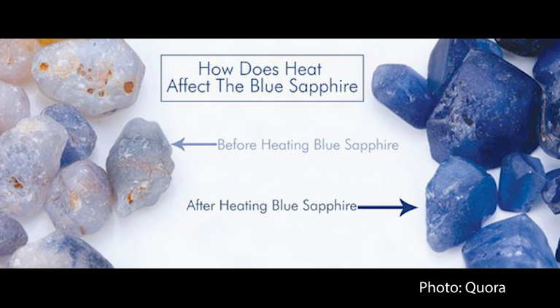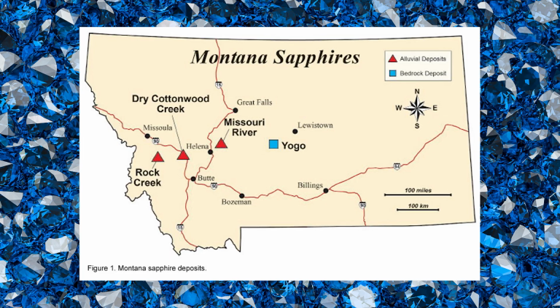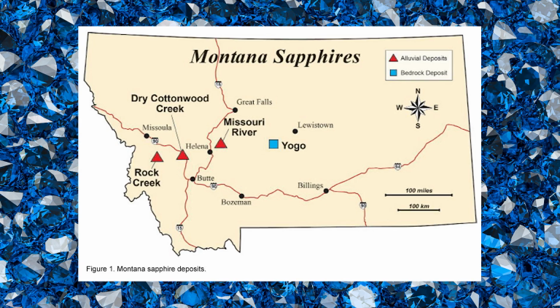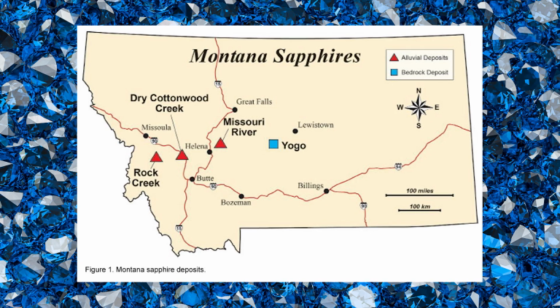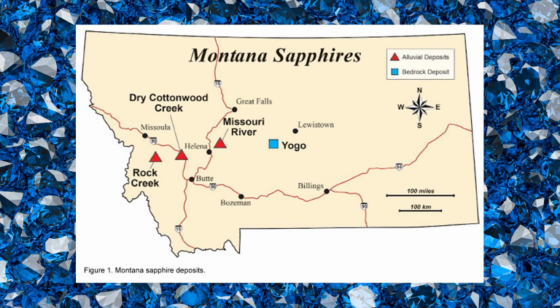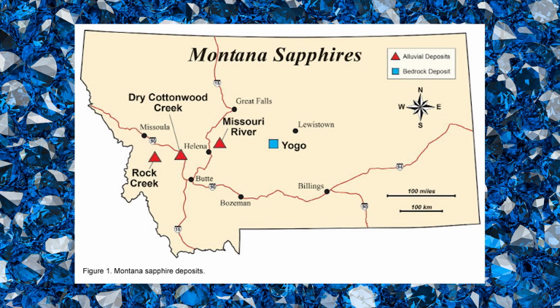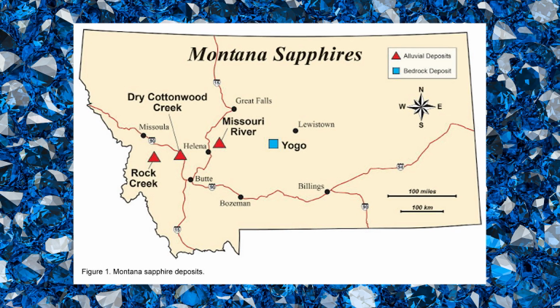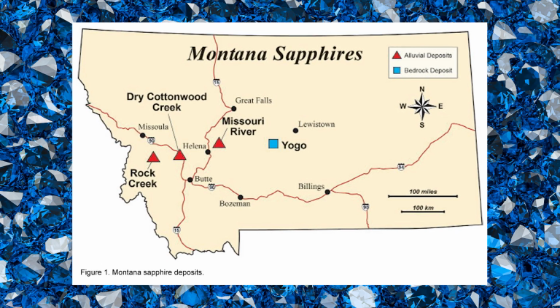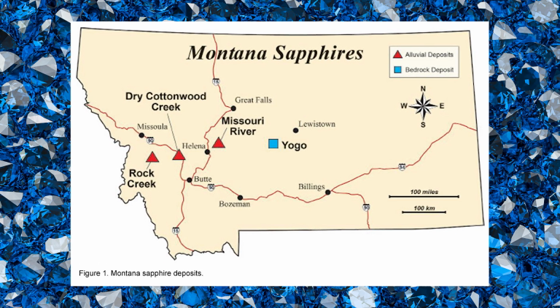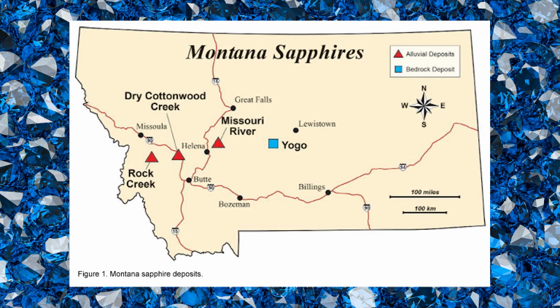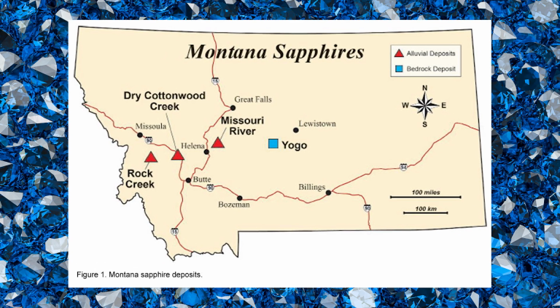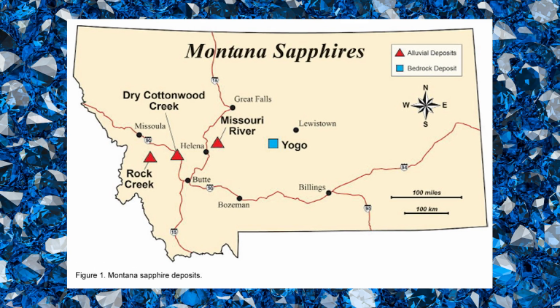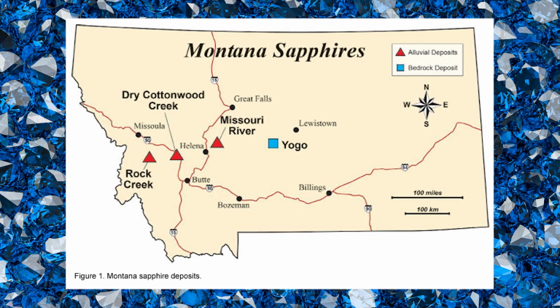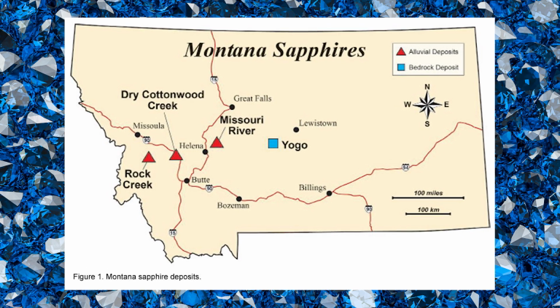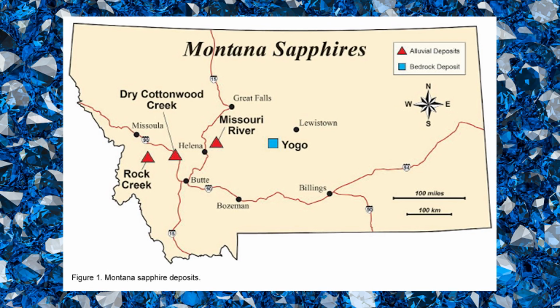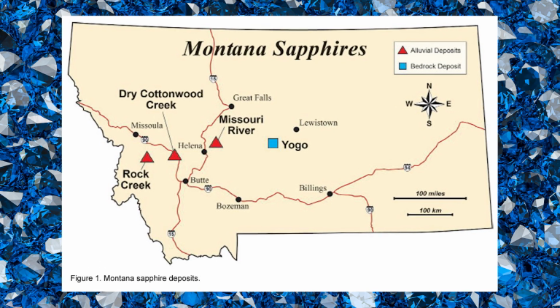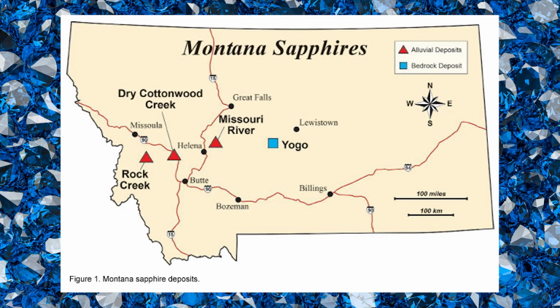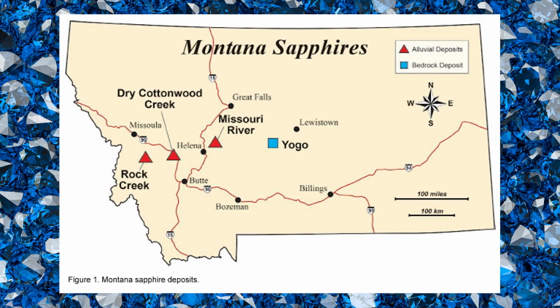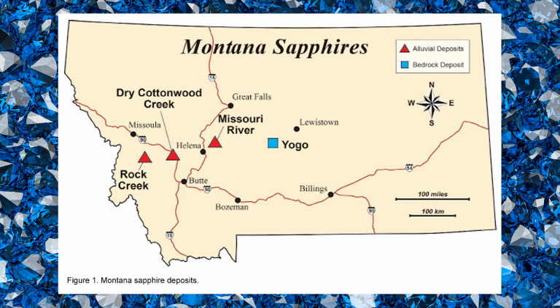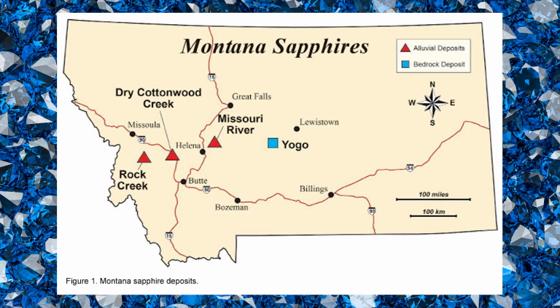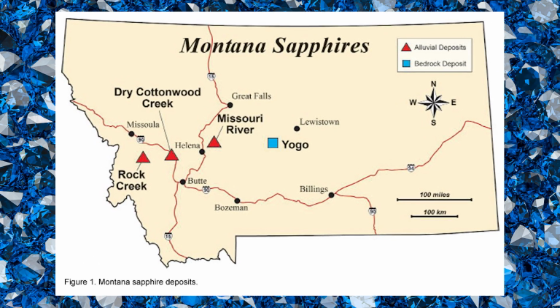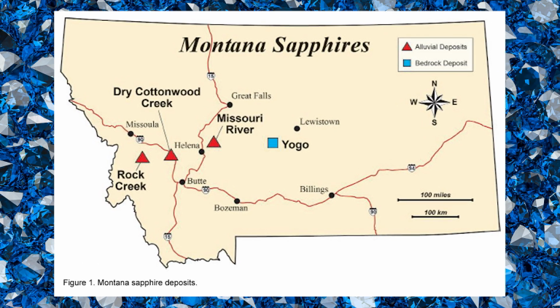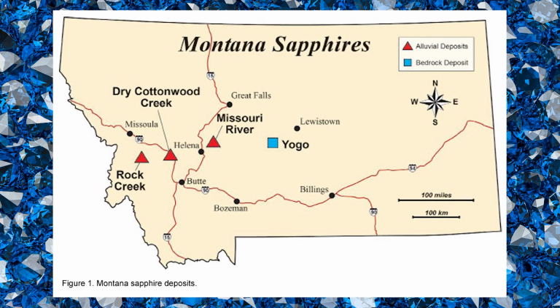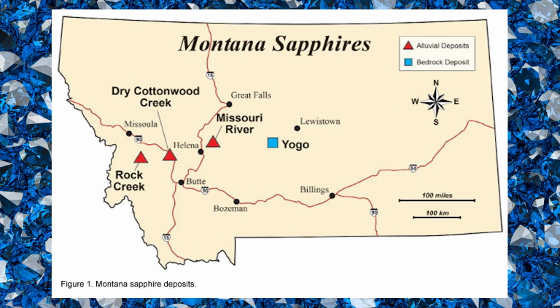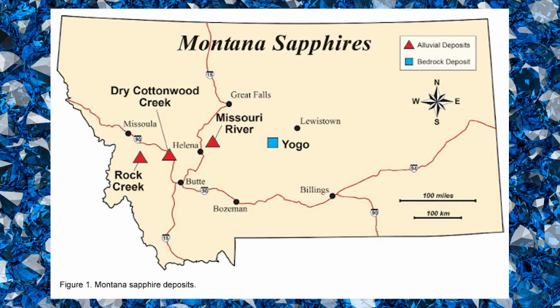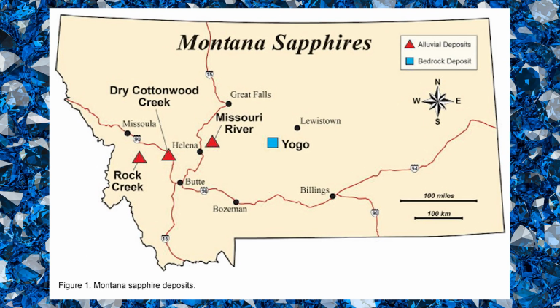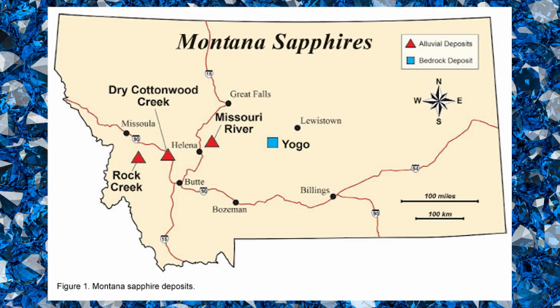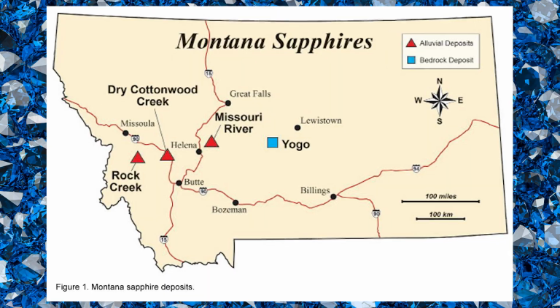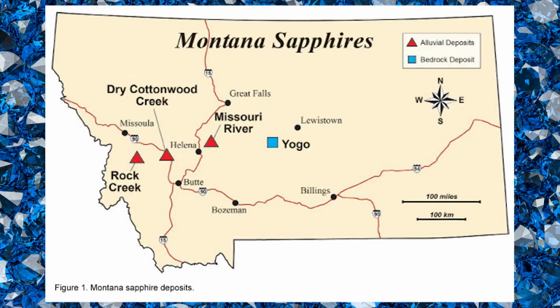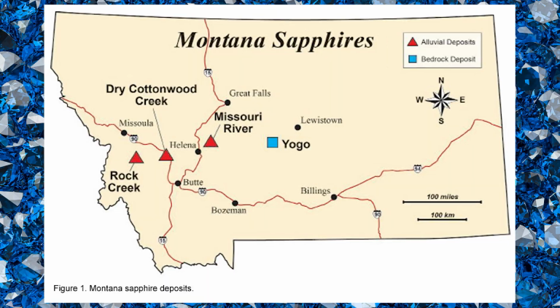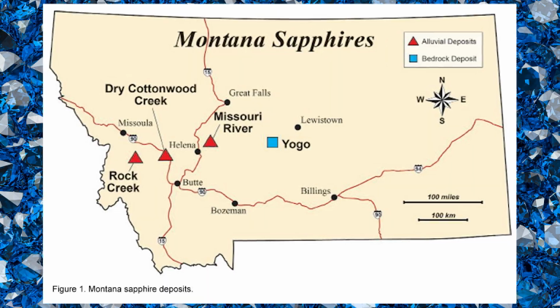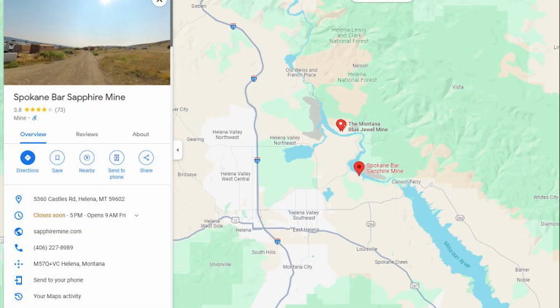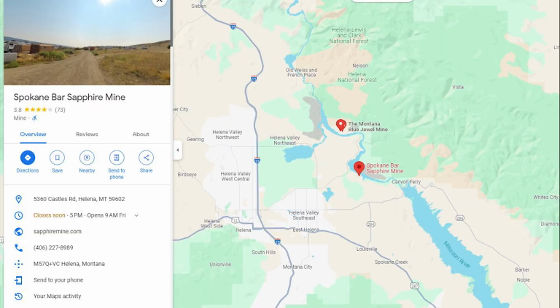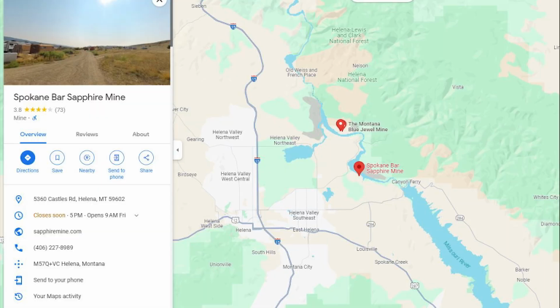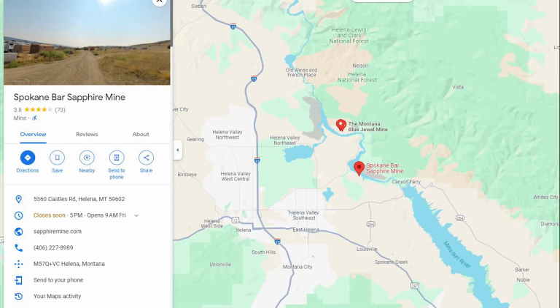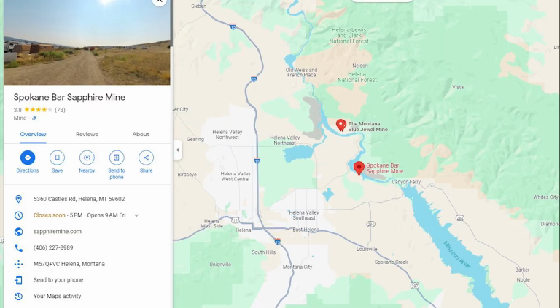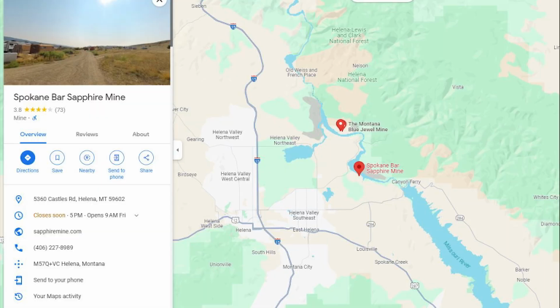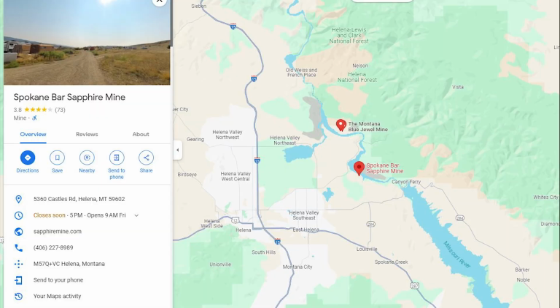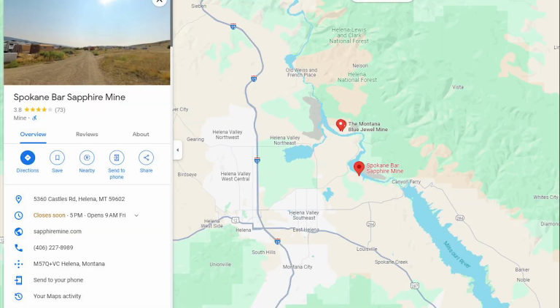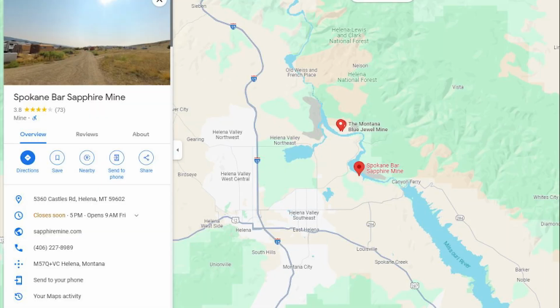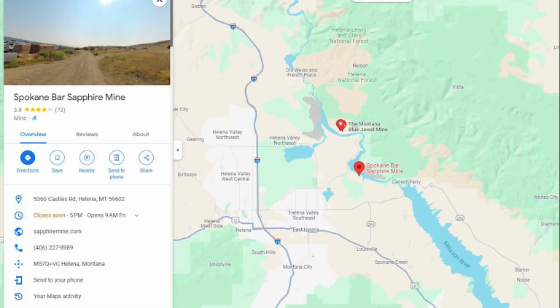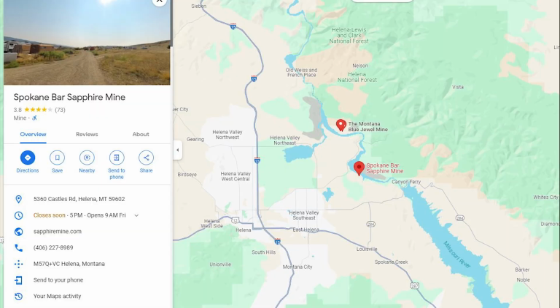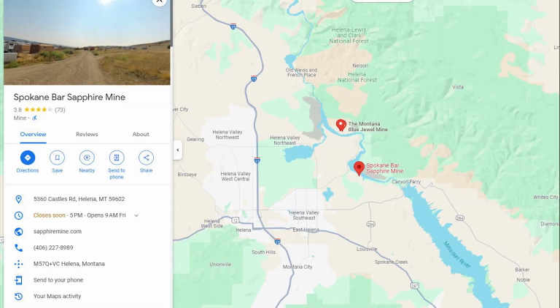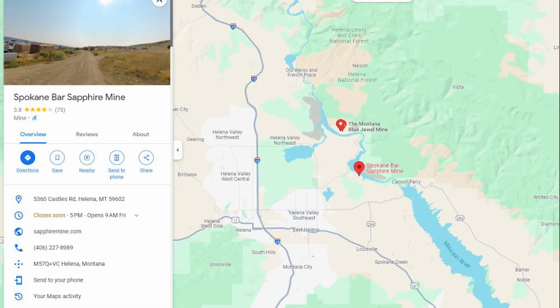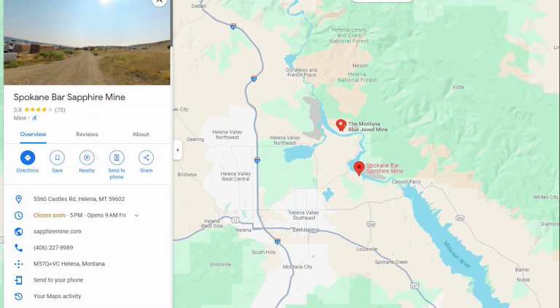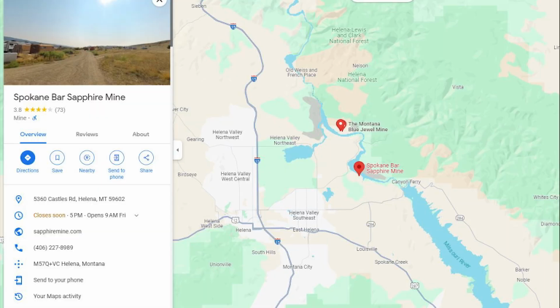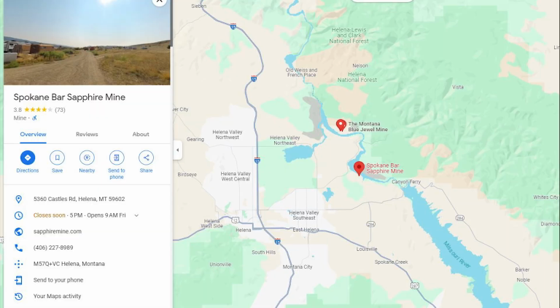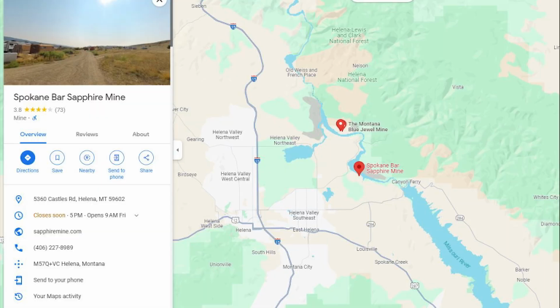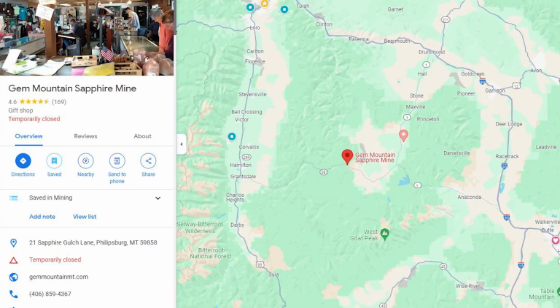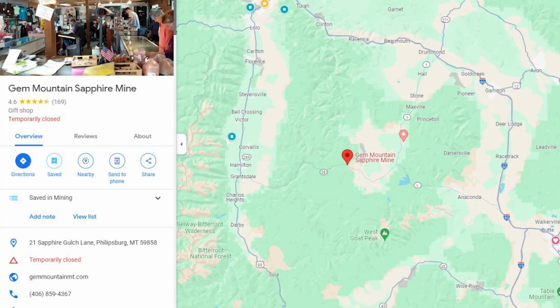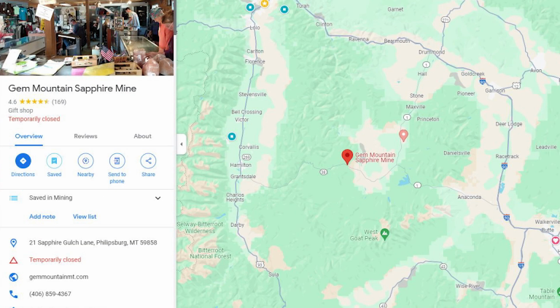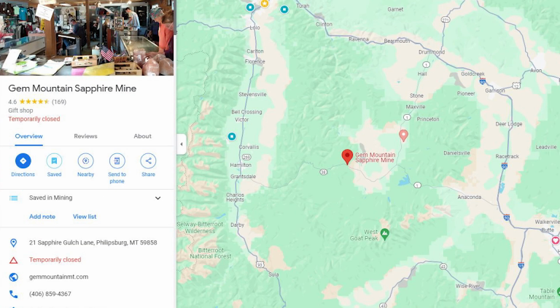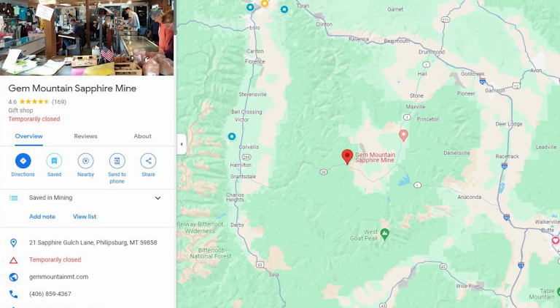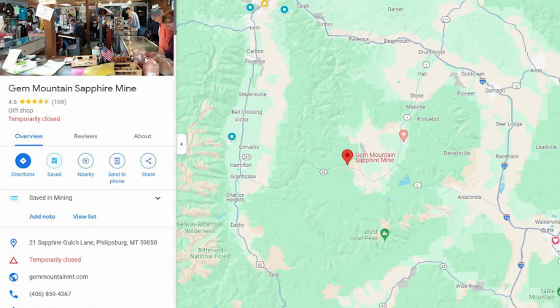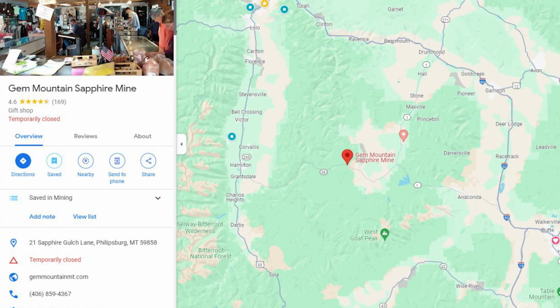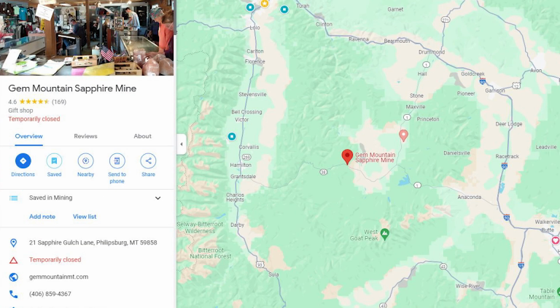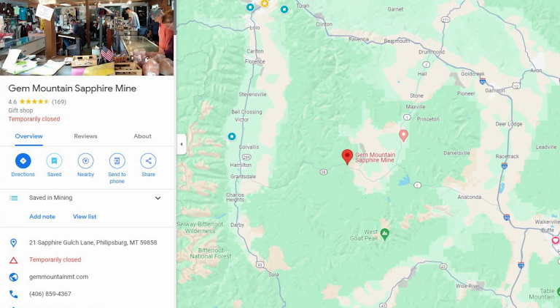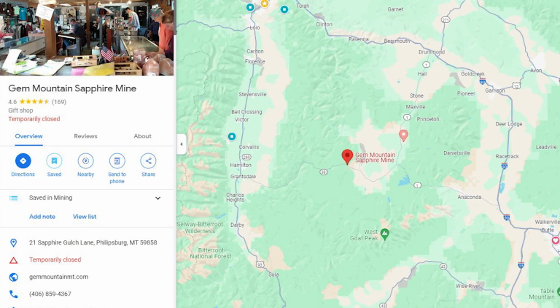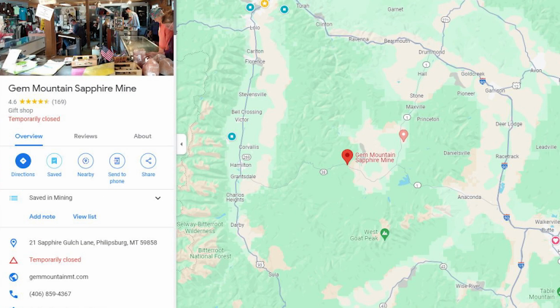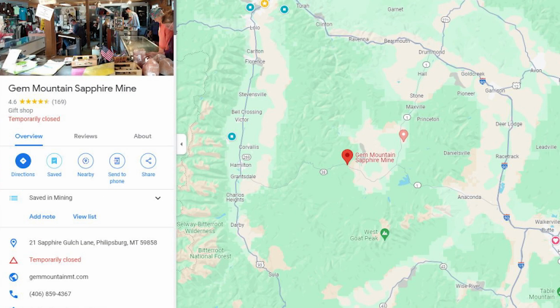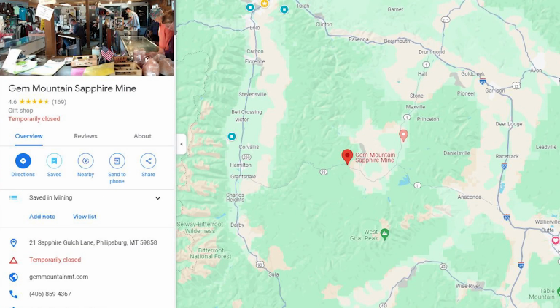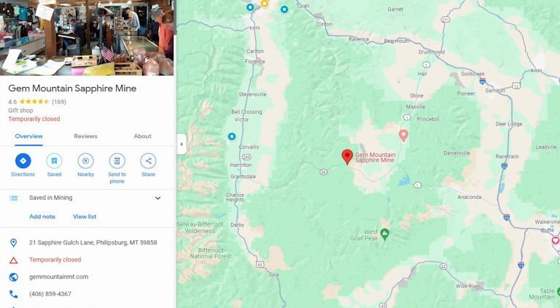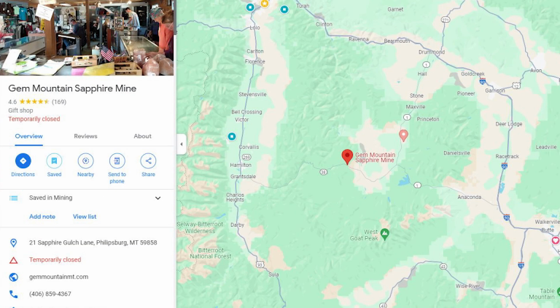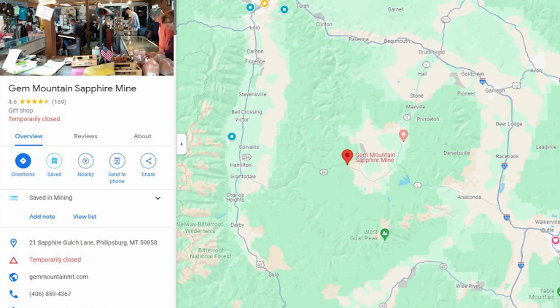The top spots for public sapphire hunting are the Spokane Bar near Helena and Gem Mountain in Philipsburg.